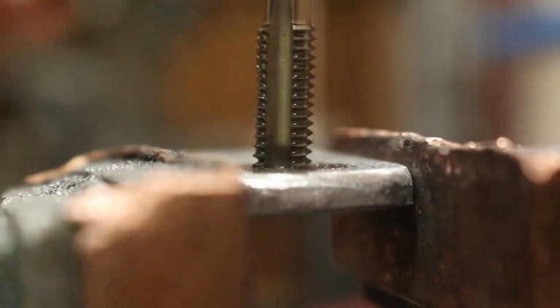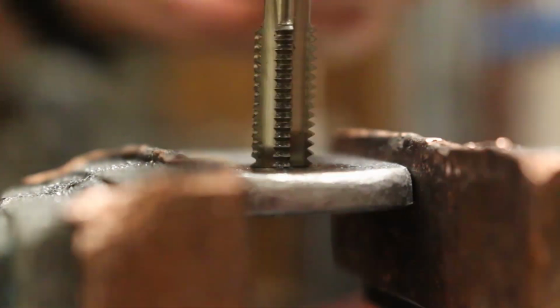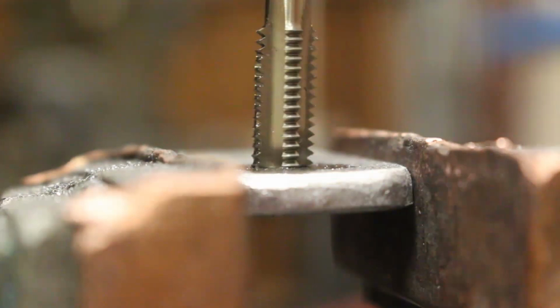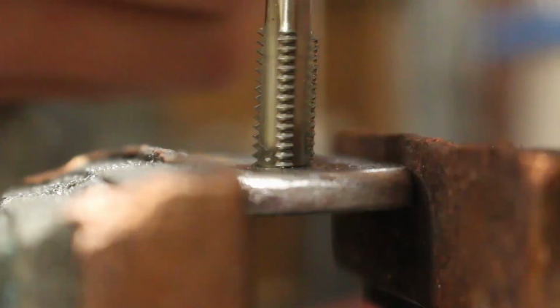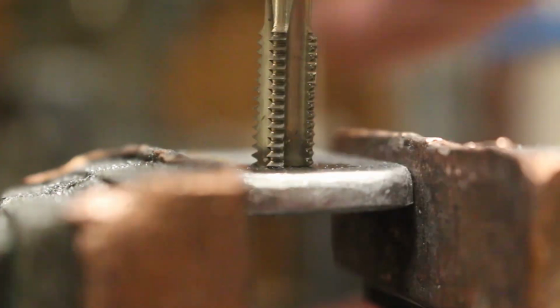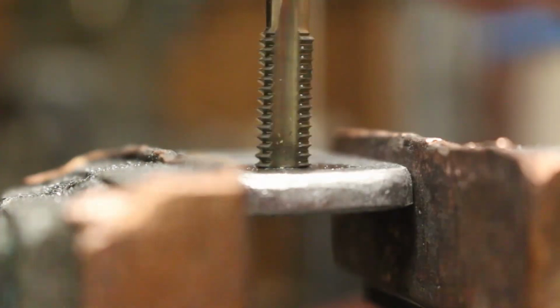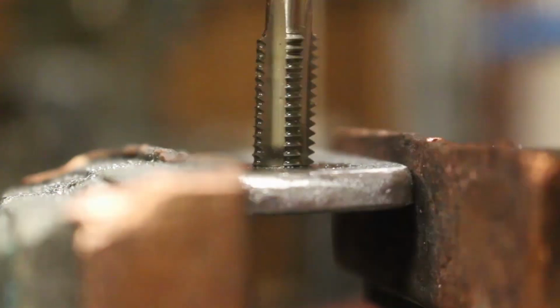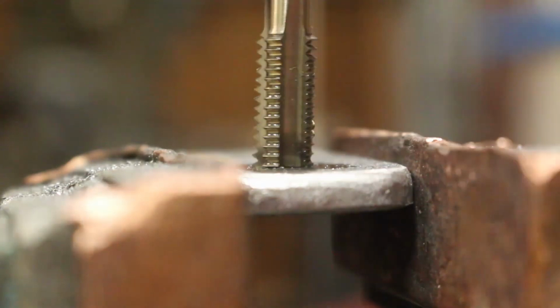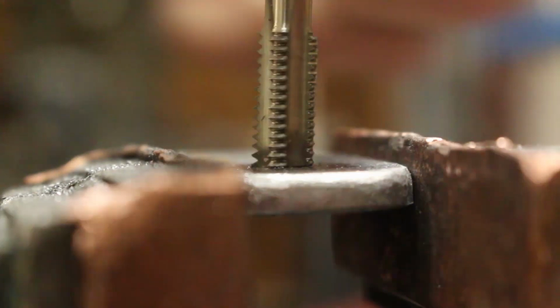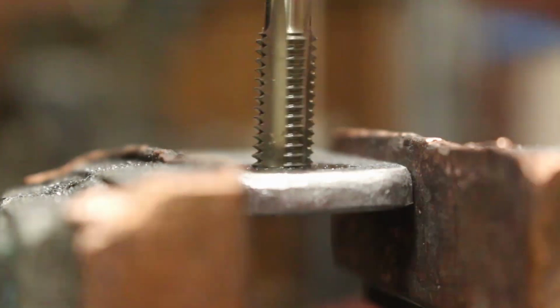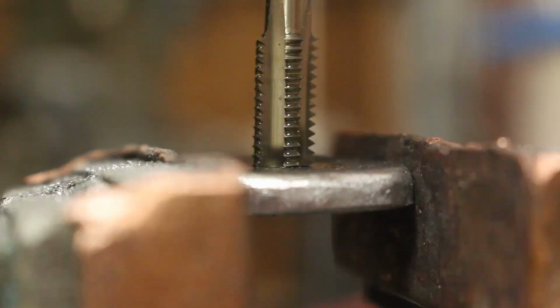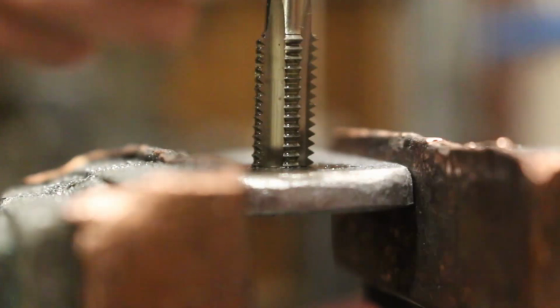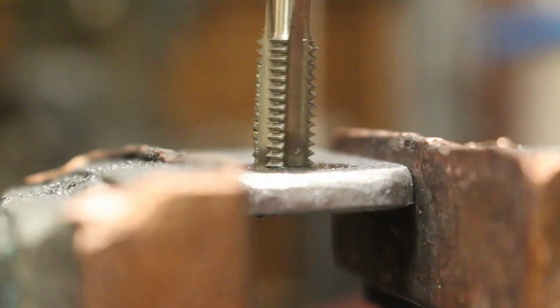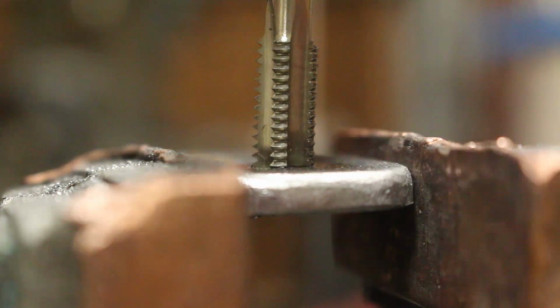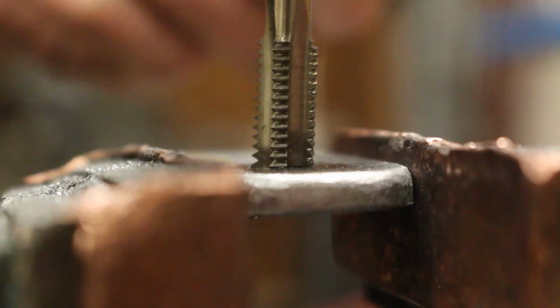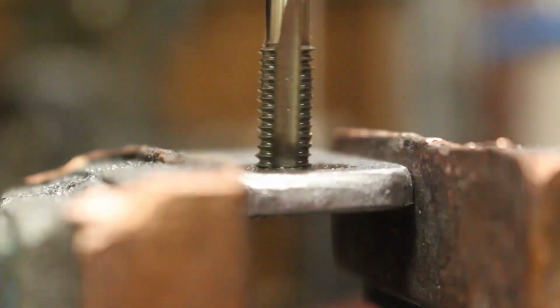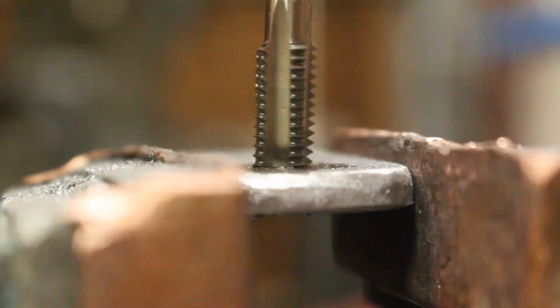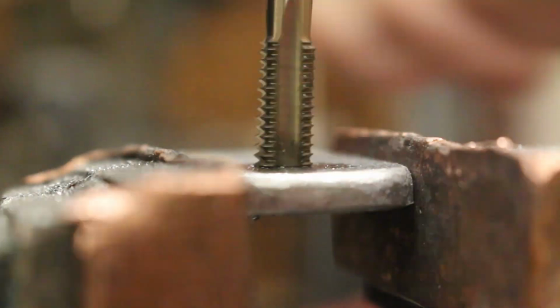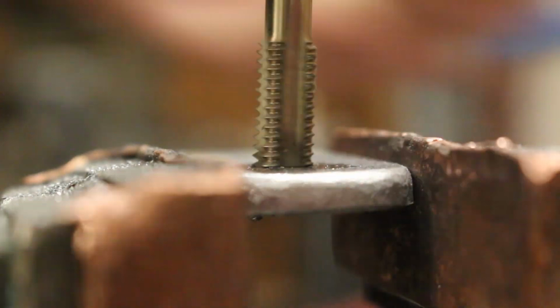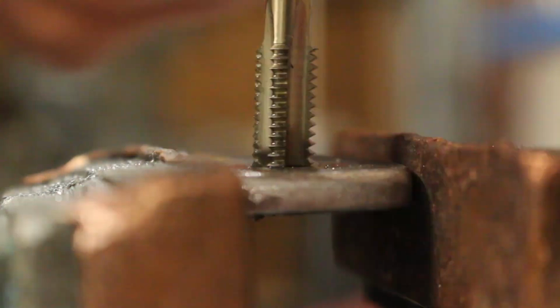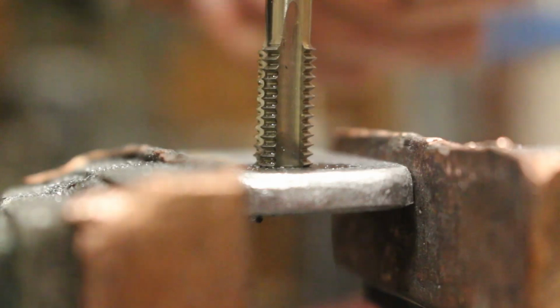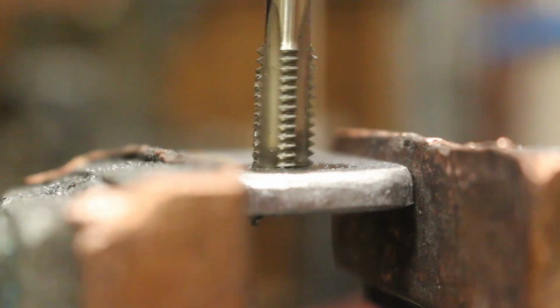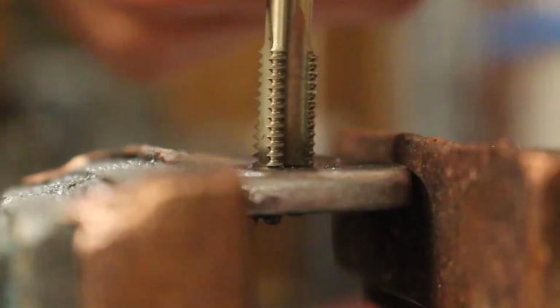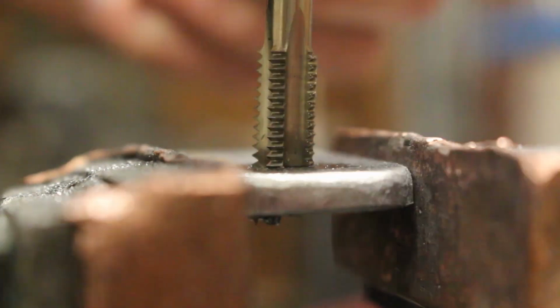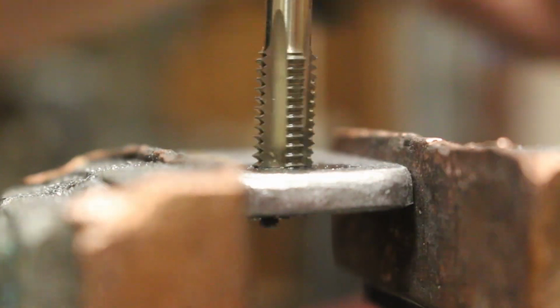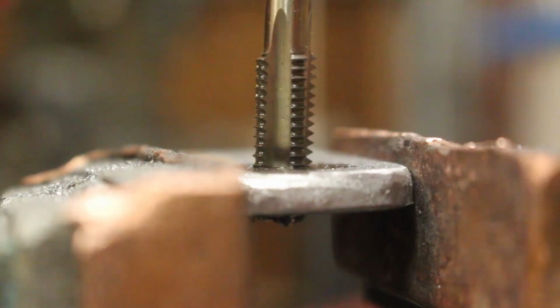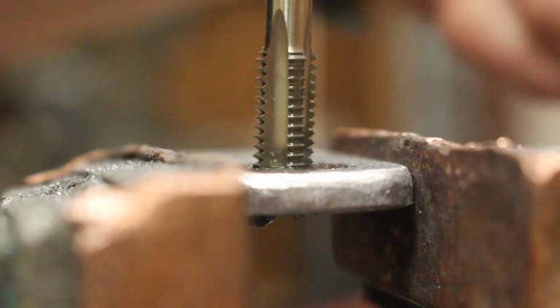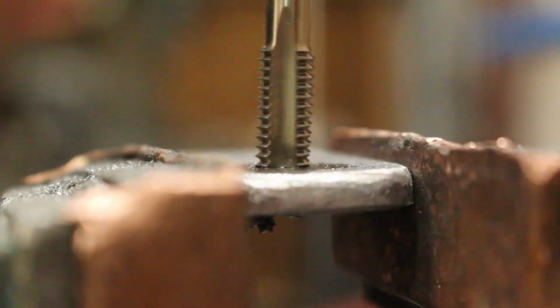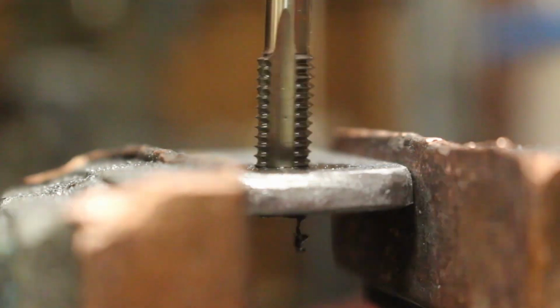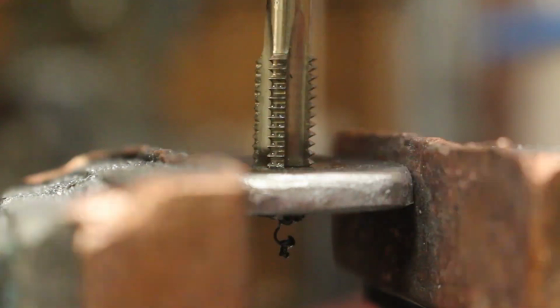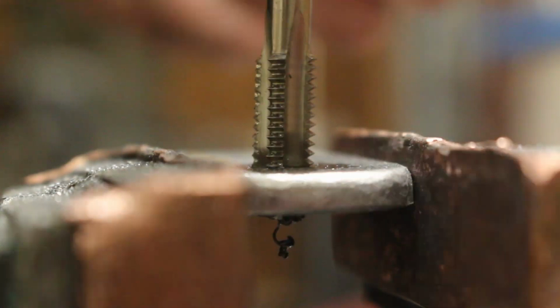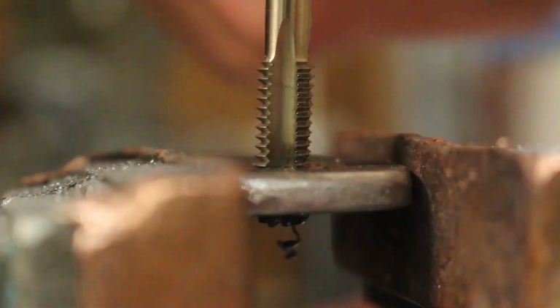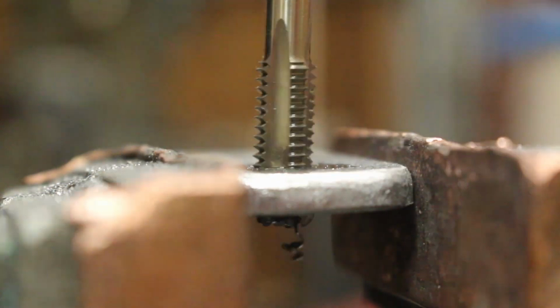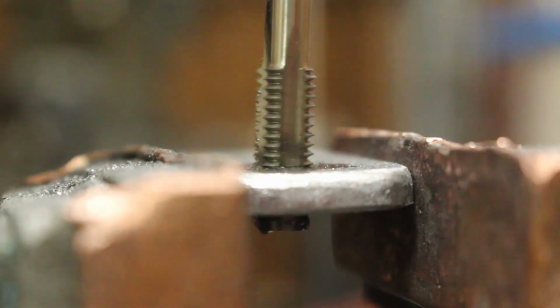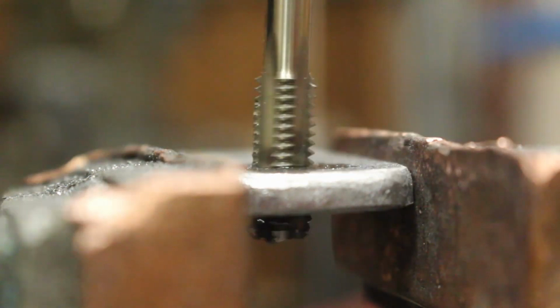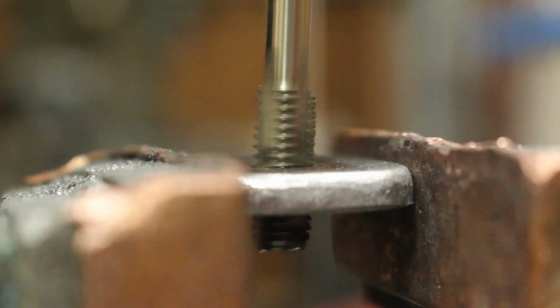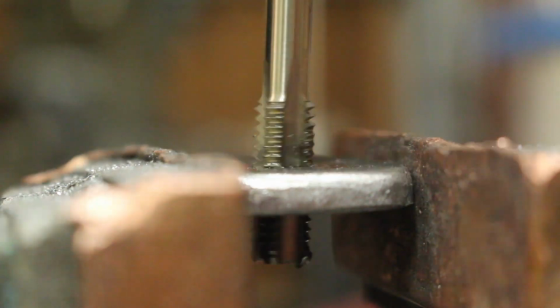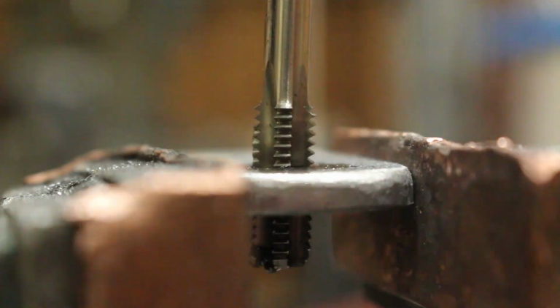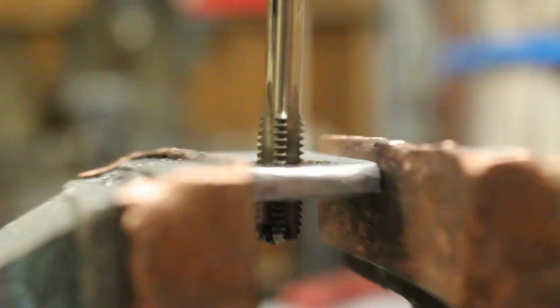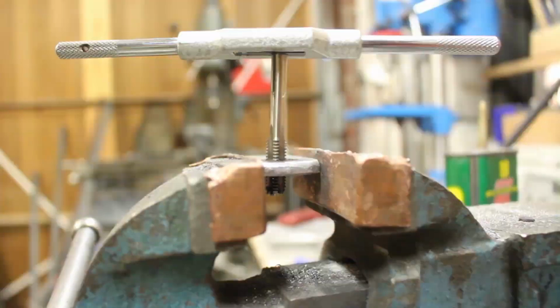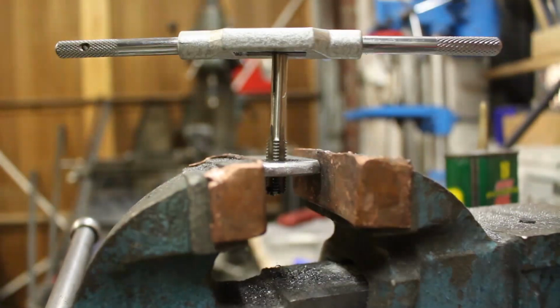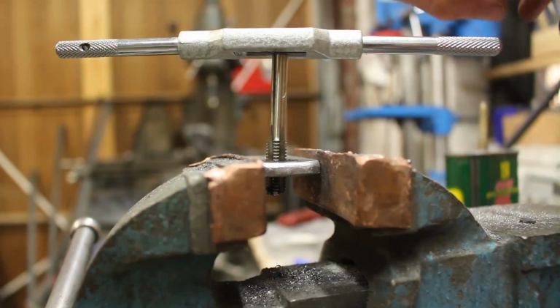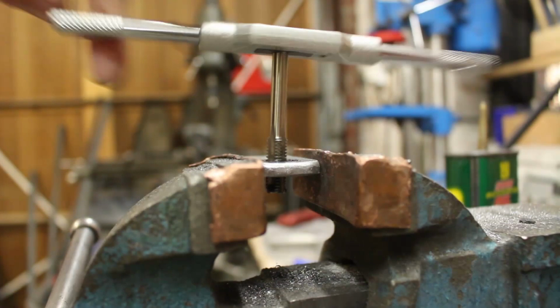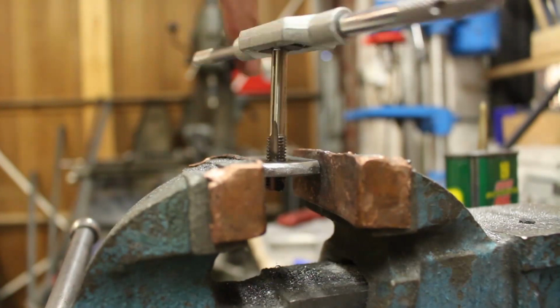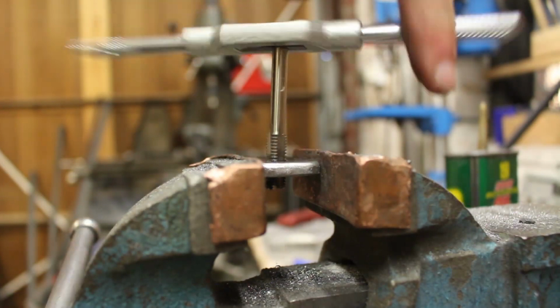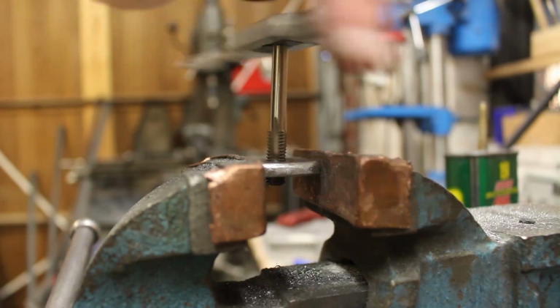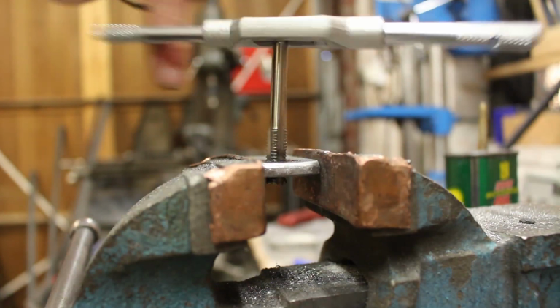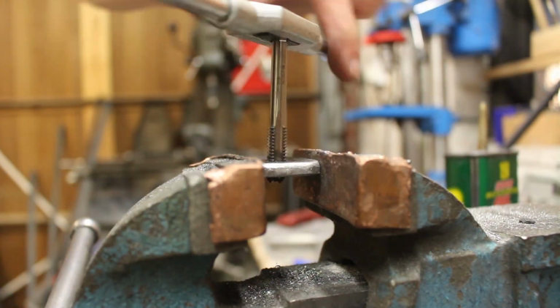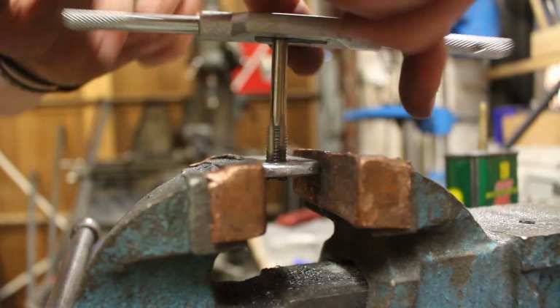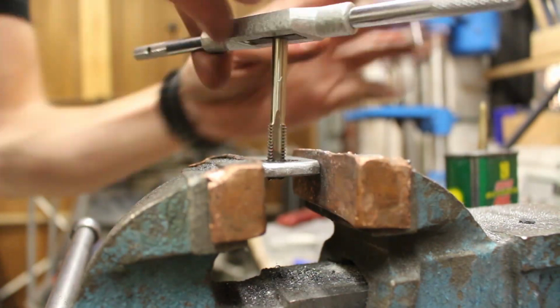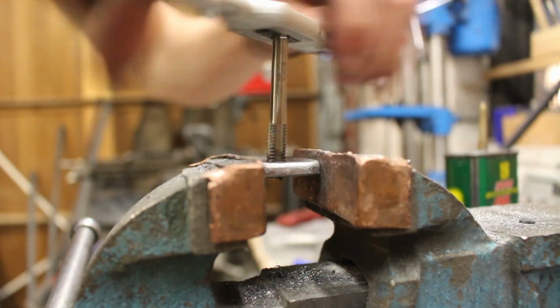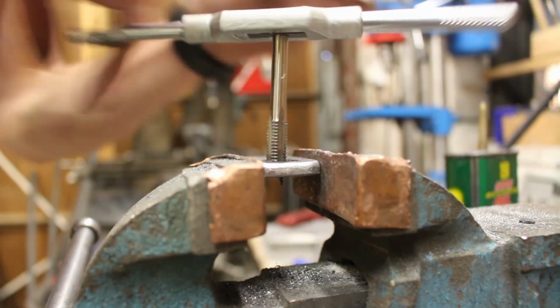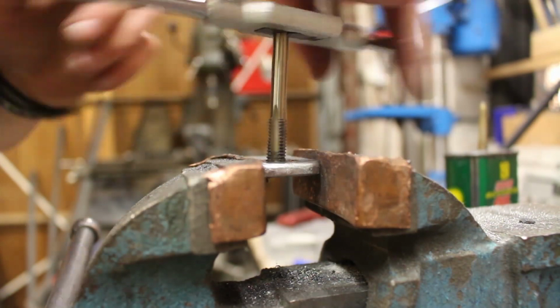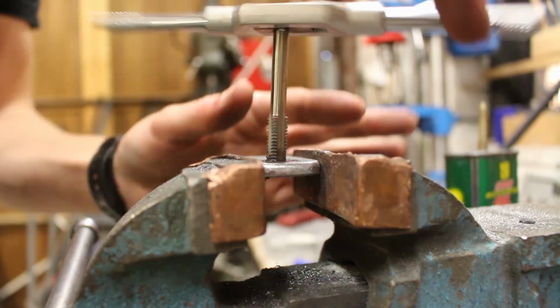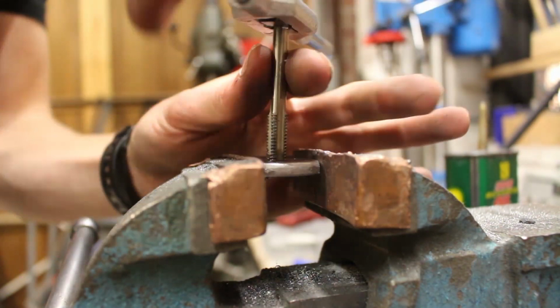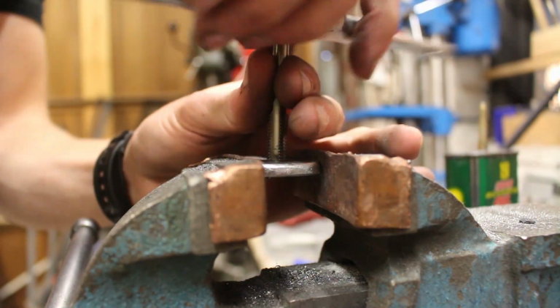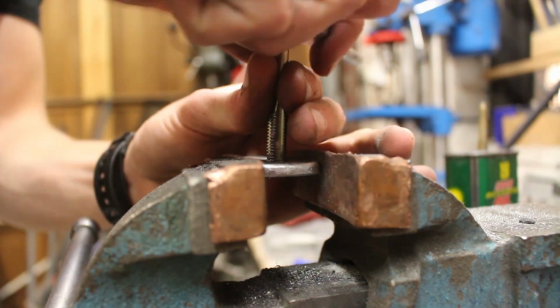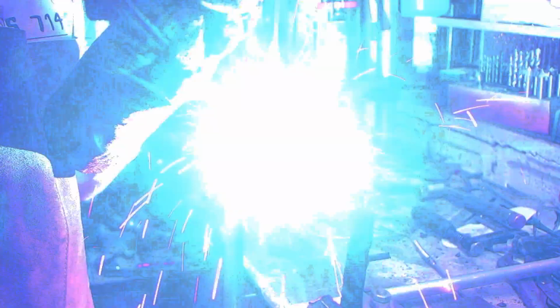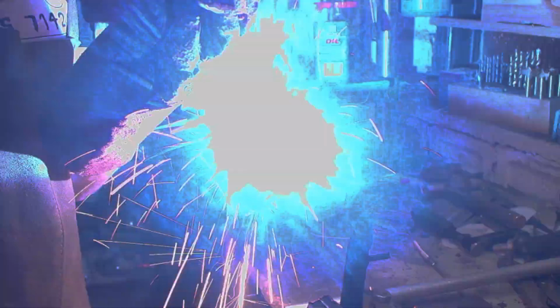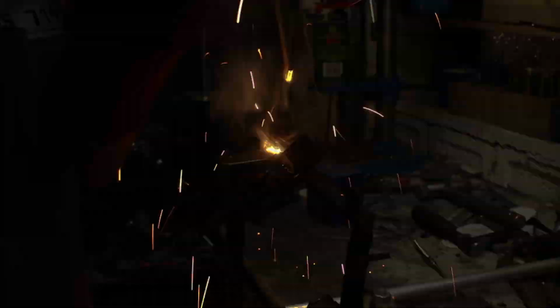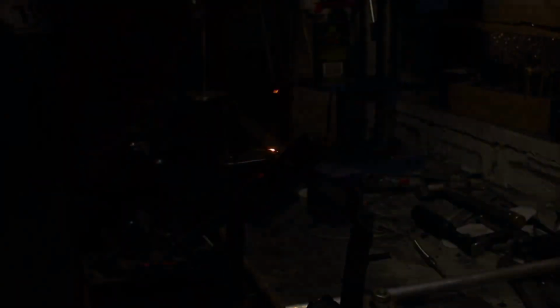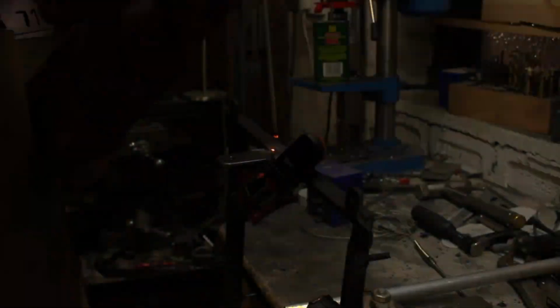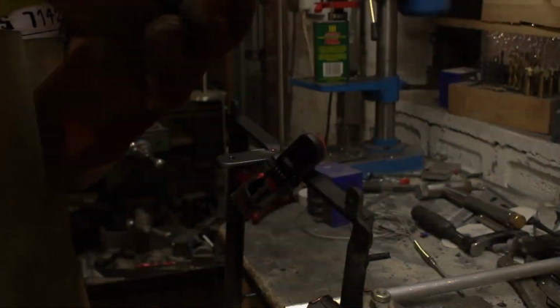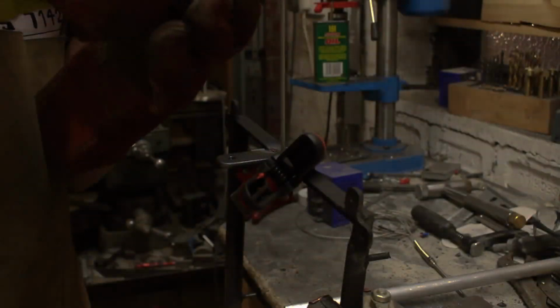The last step was to drill and tap this piece of flat bar to M8 — this is going to be the mount for the thermocouple, and I'll show you how that will mount on later.